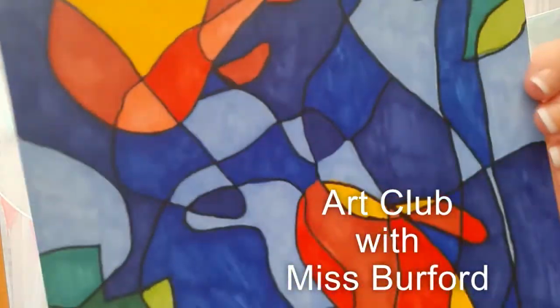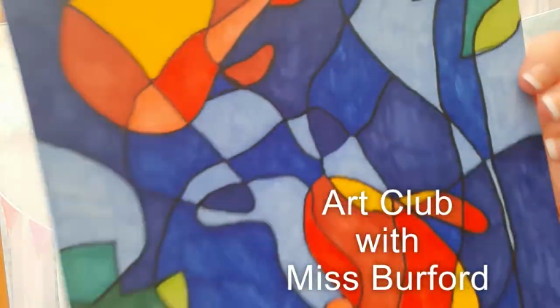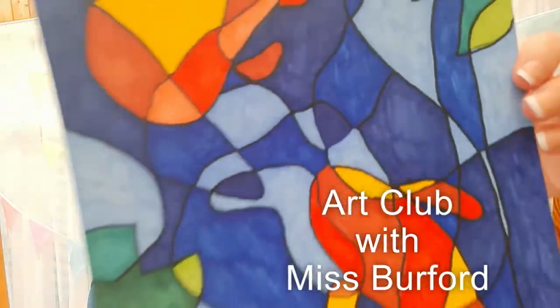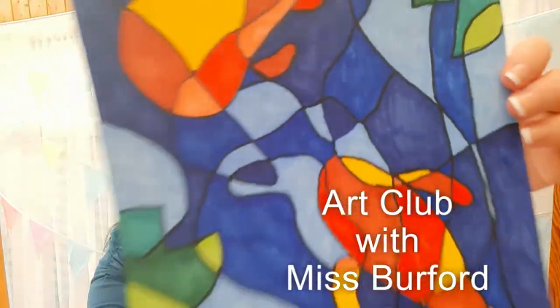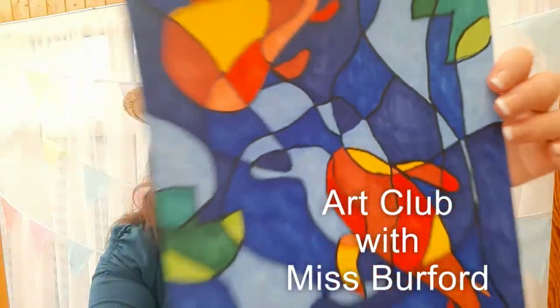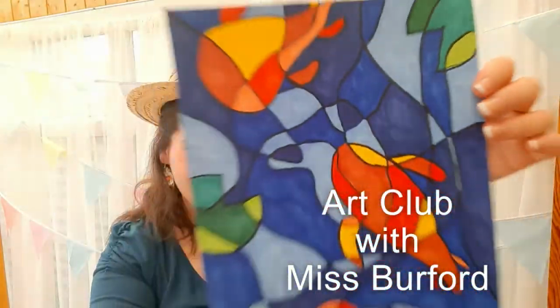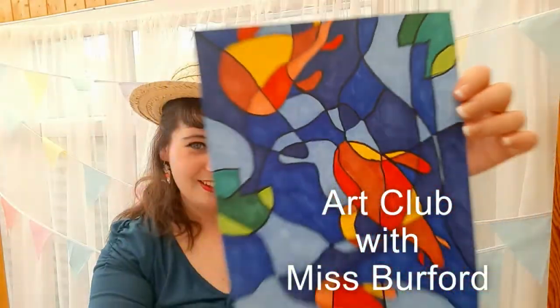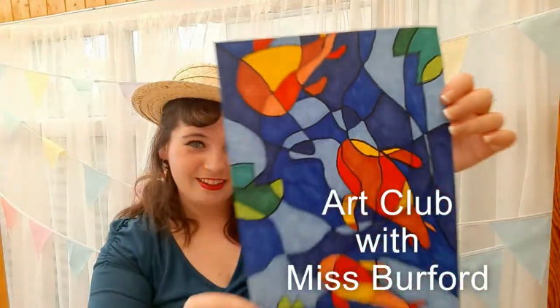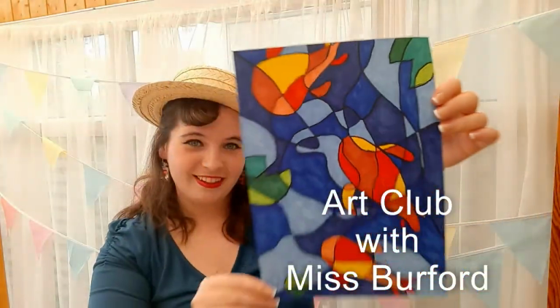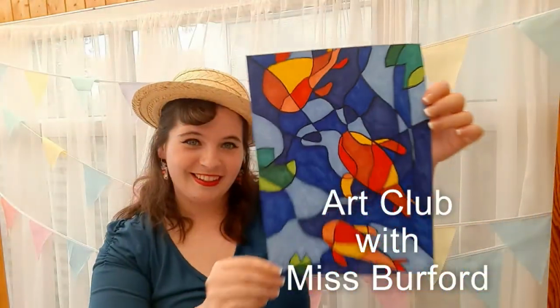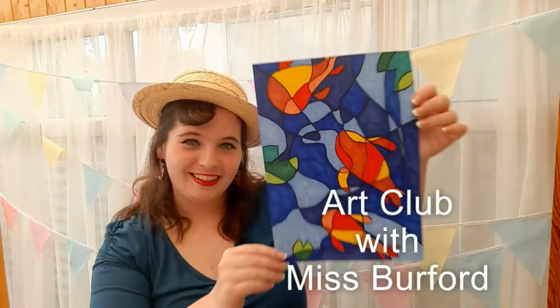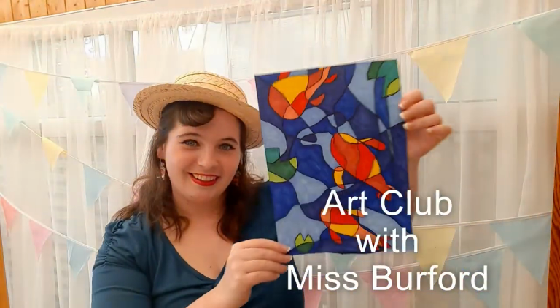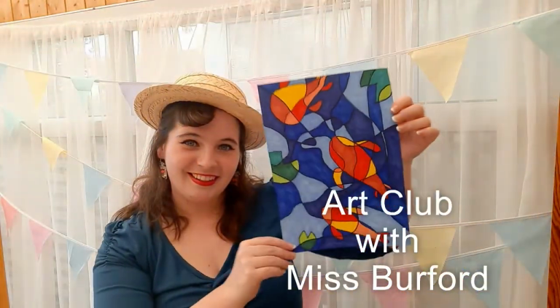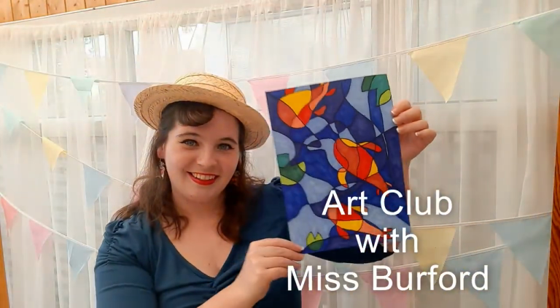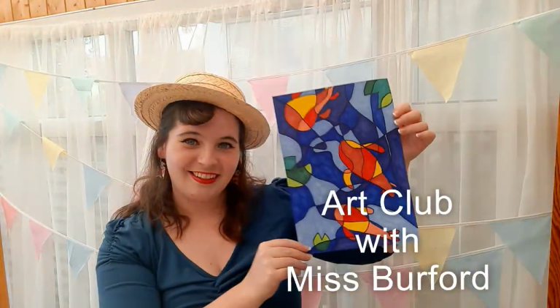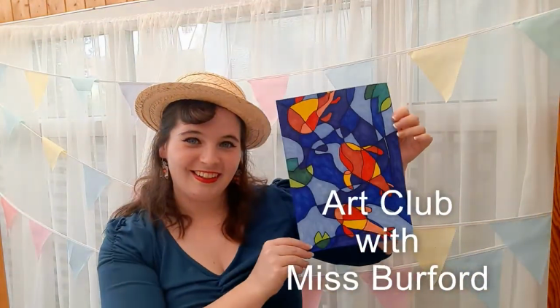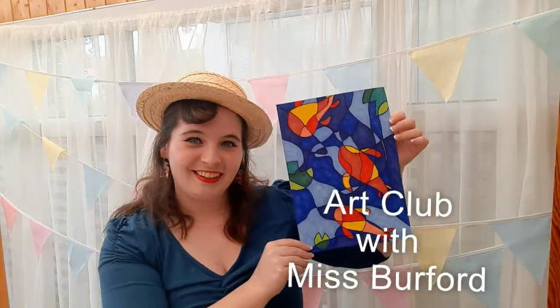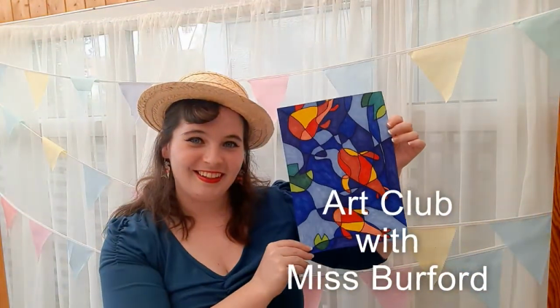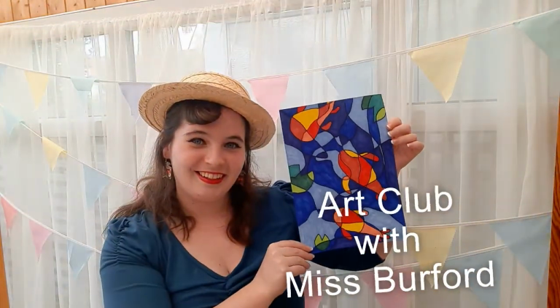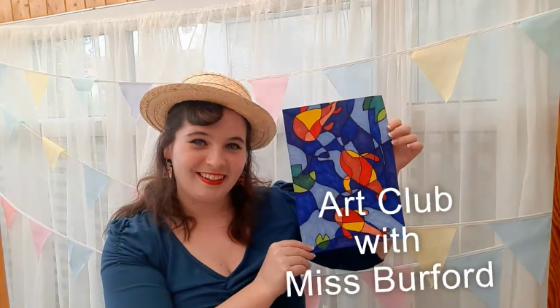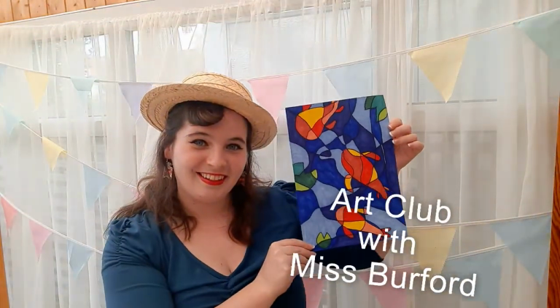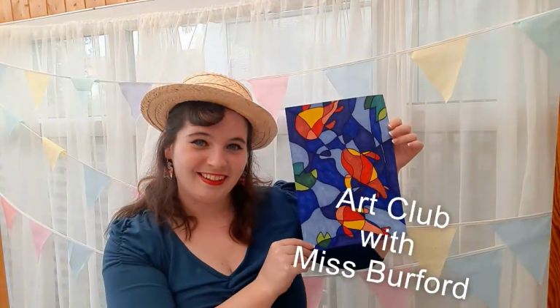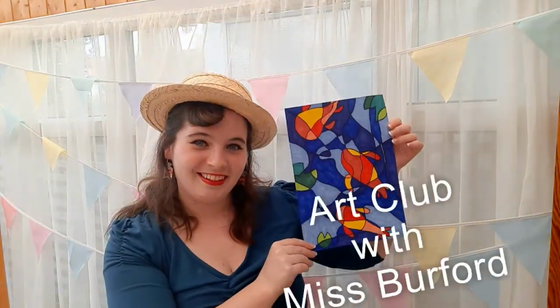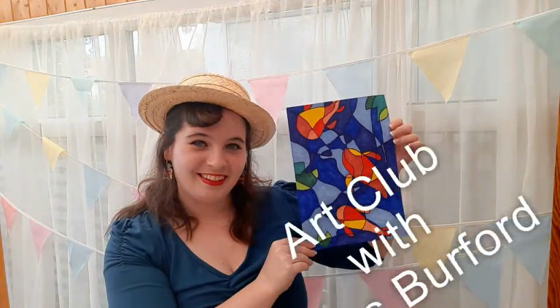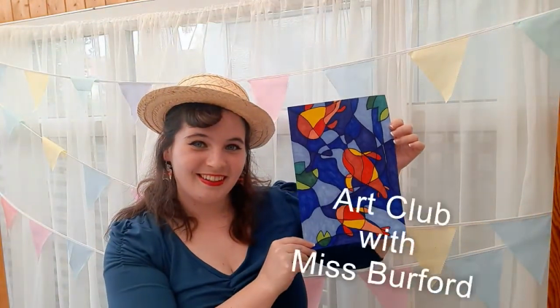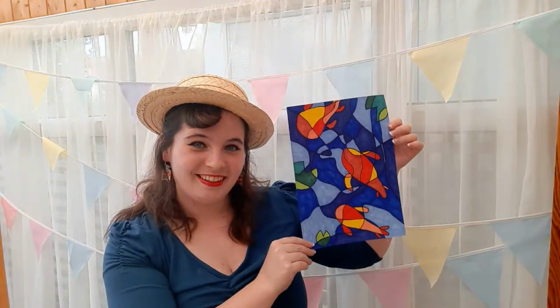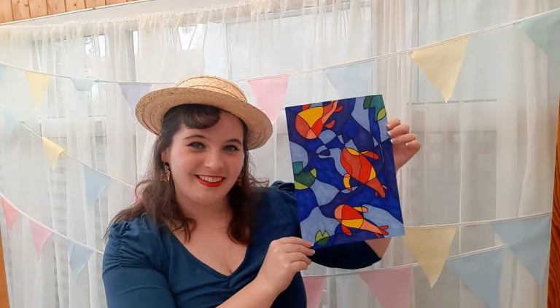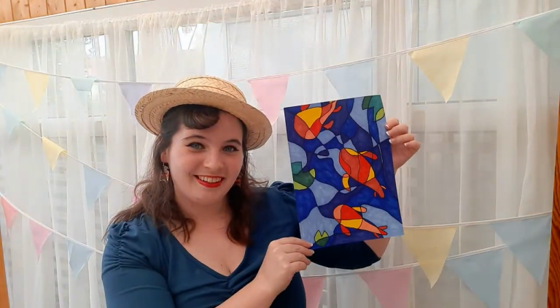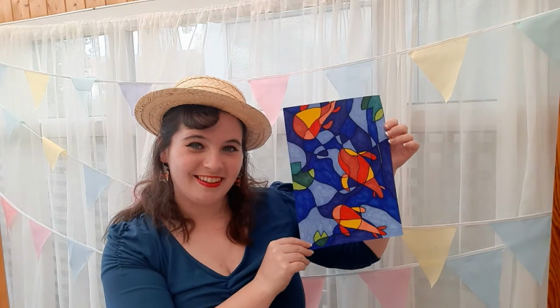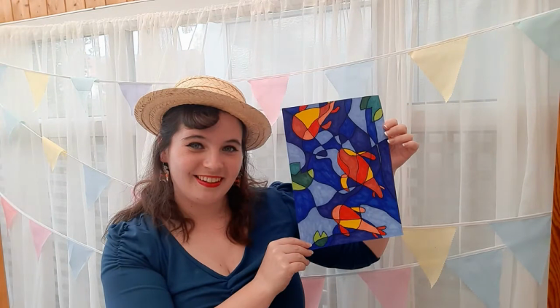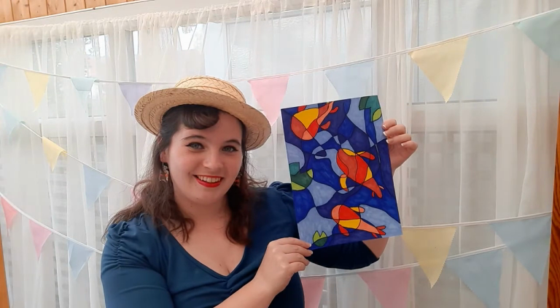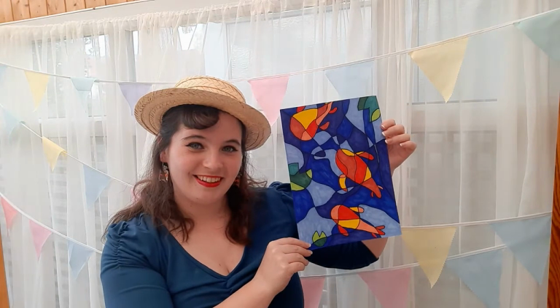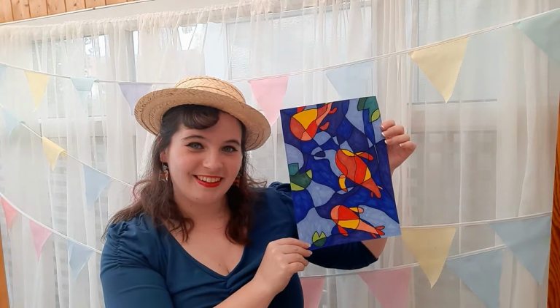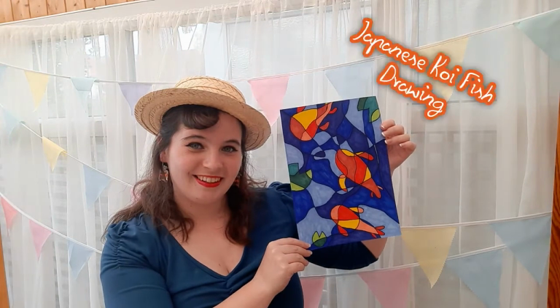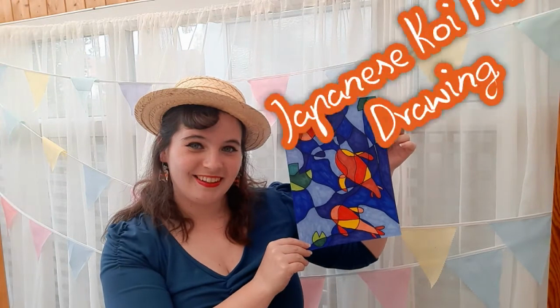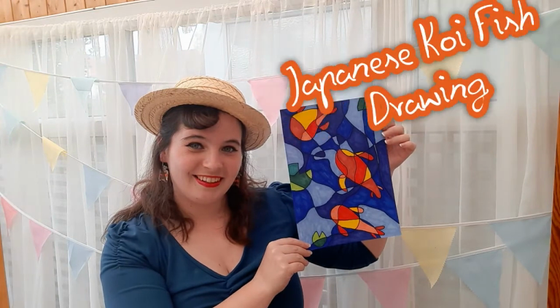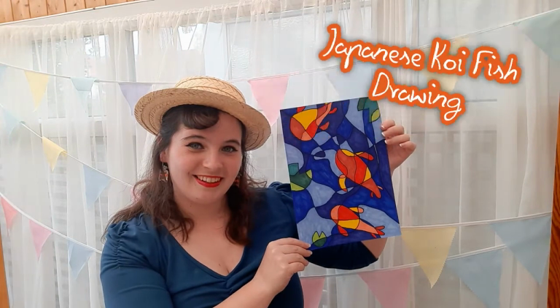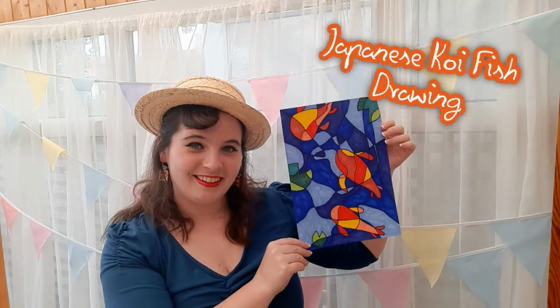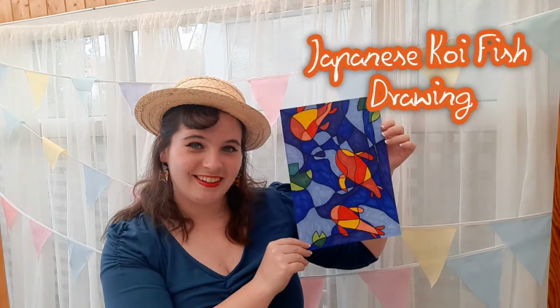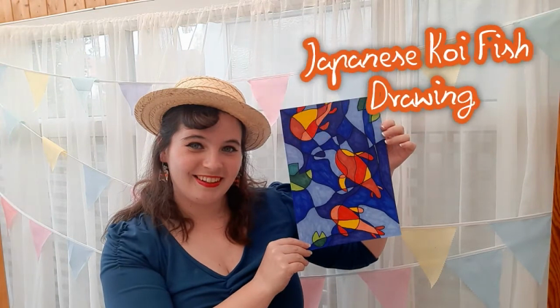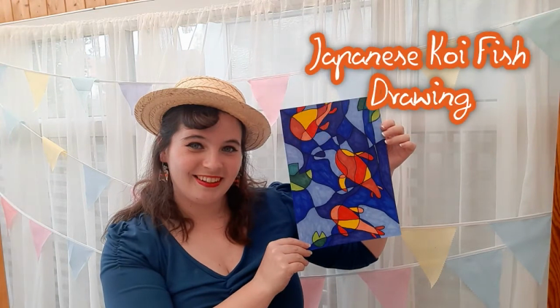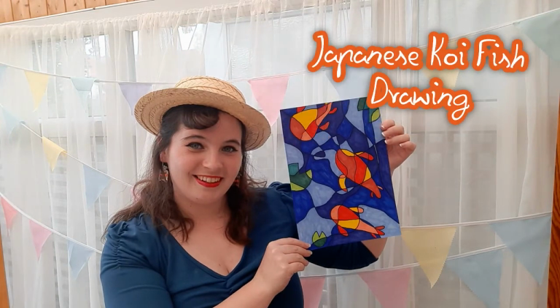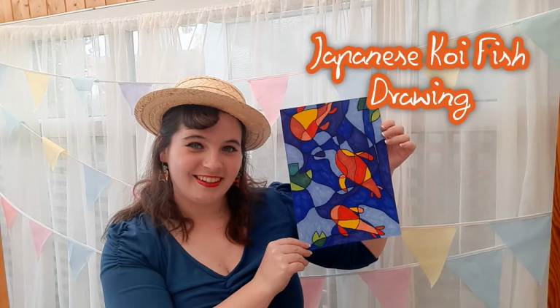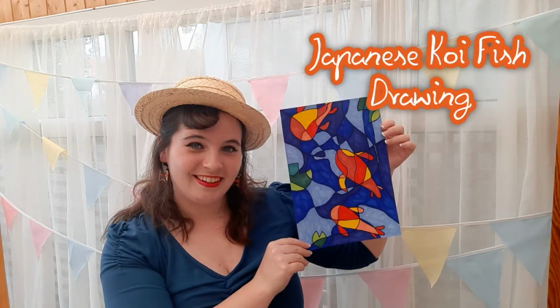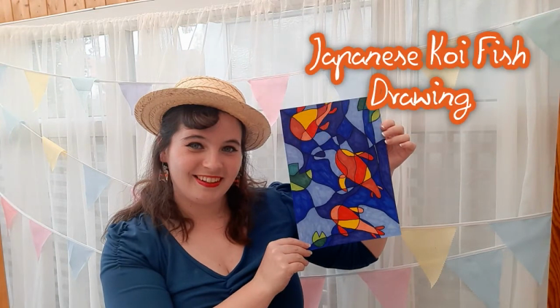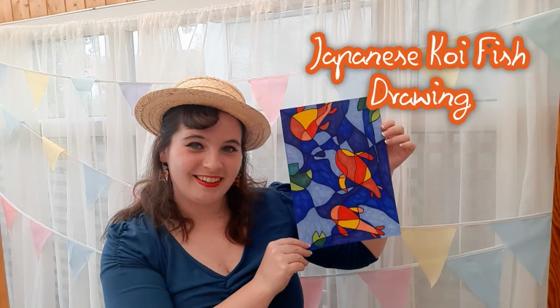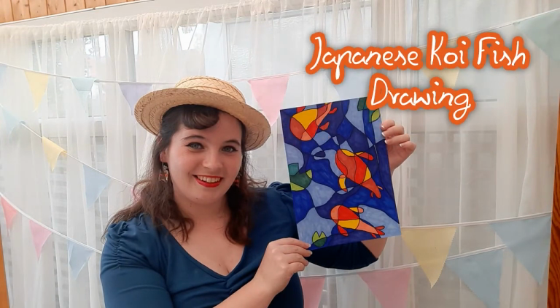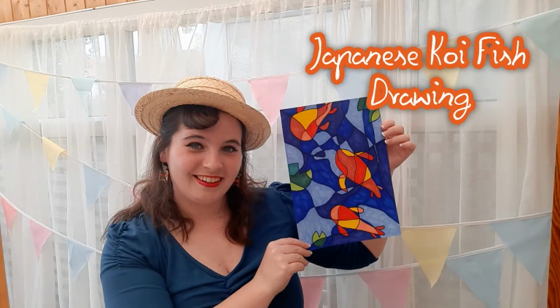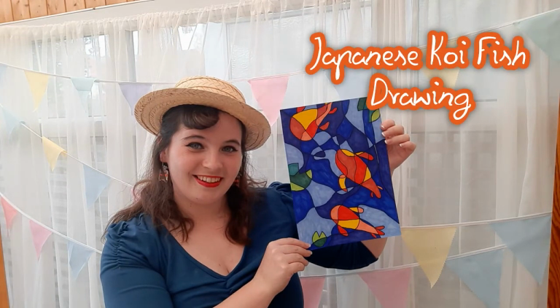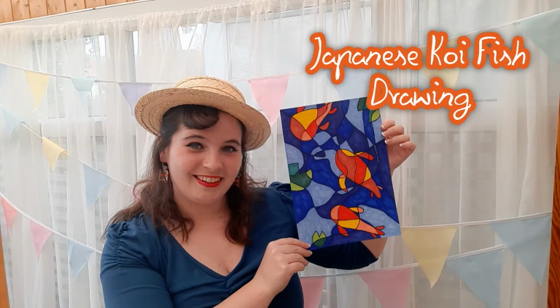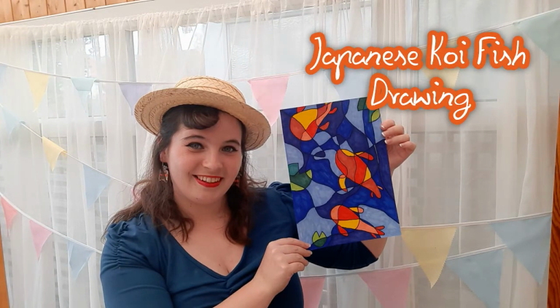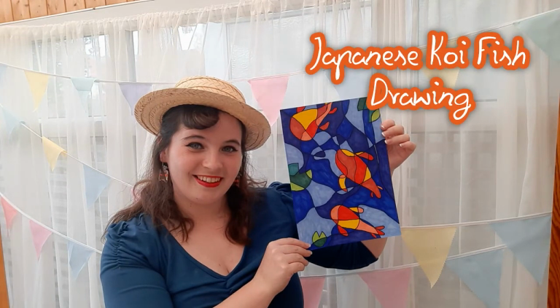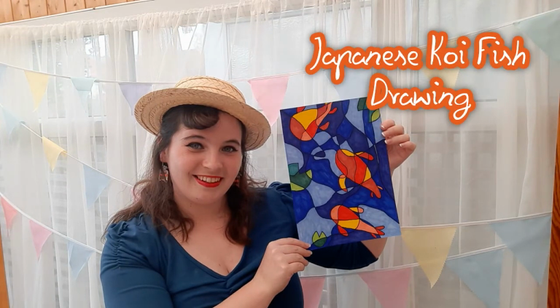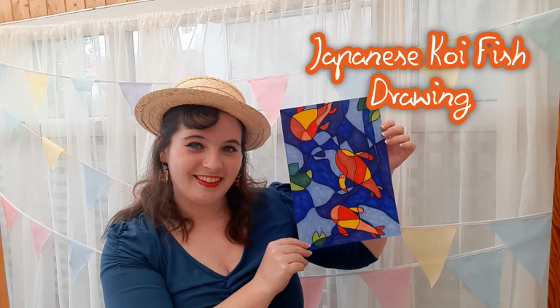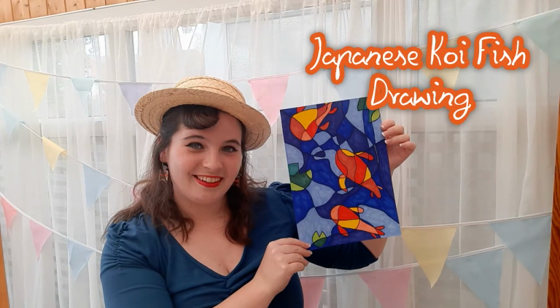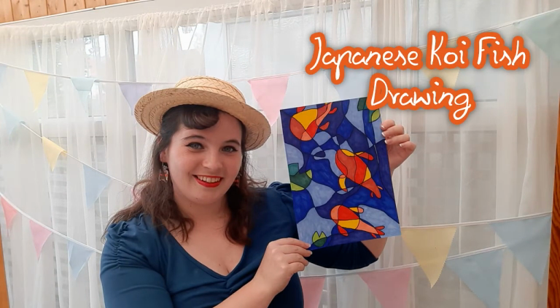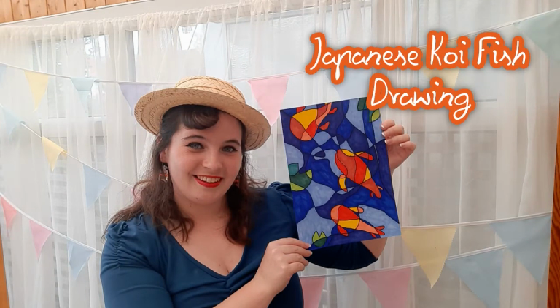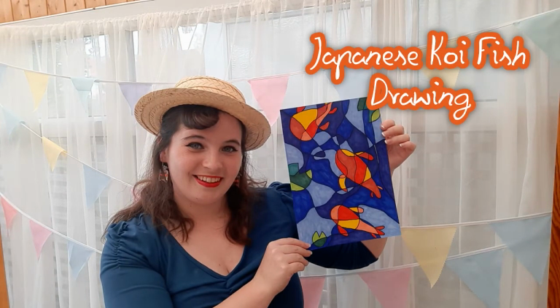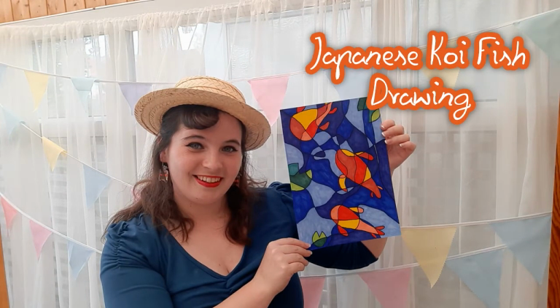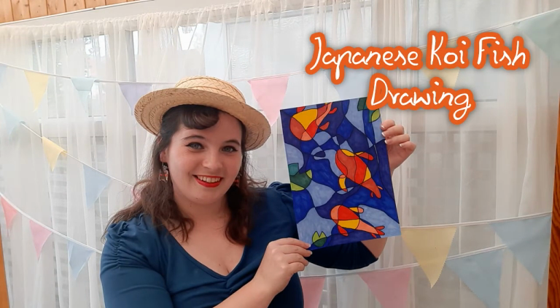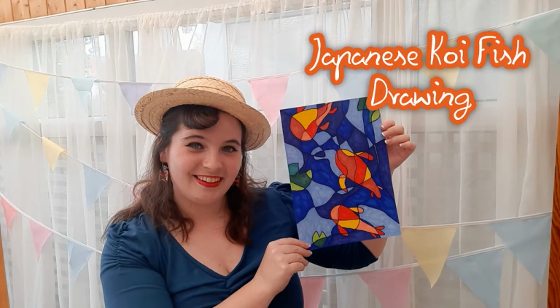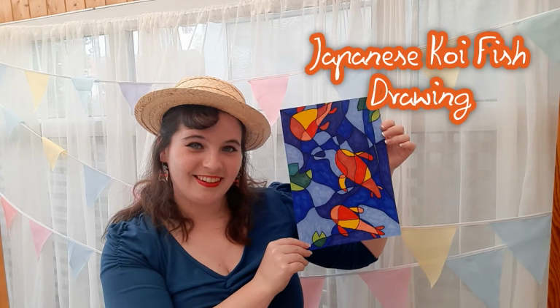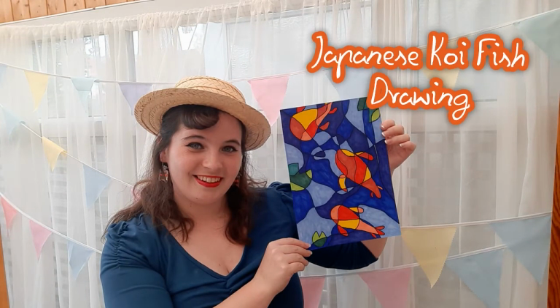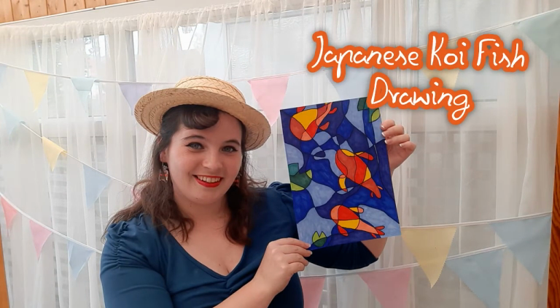Hey guys, today in Art Club with Miss Berford we are going to do a Japanese koi fish drawing.